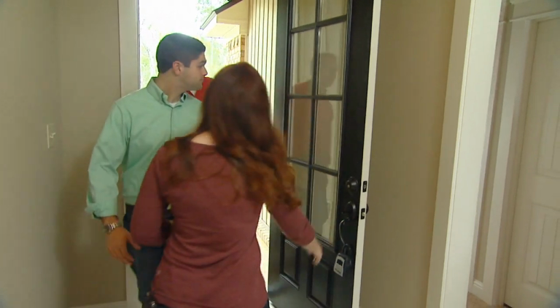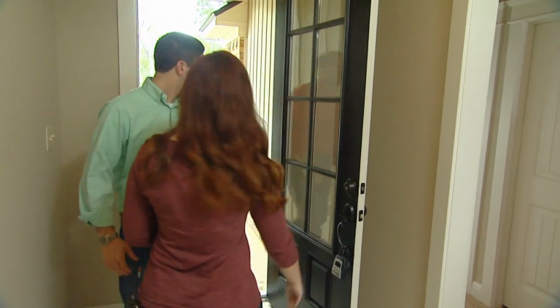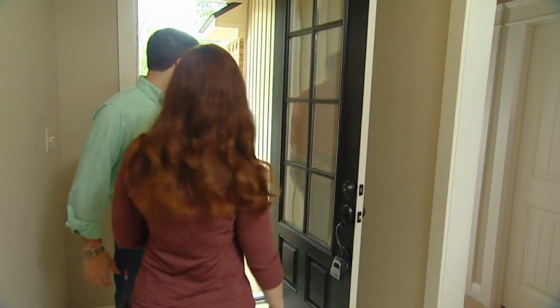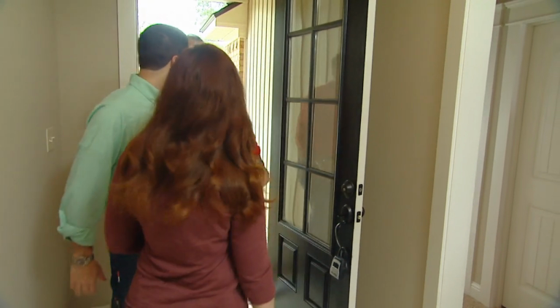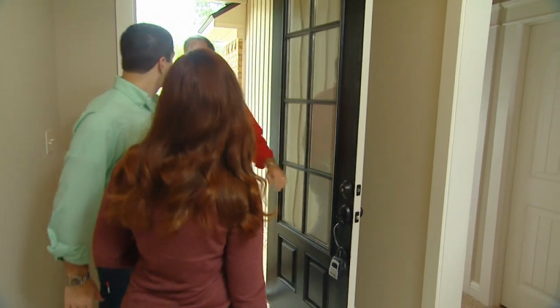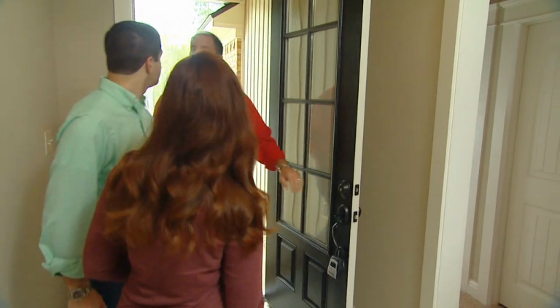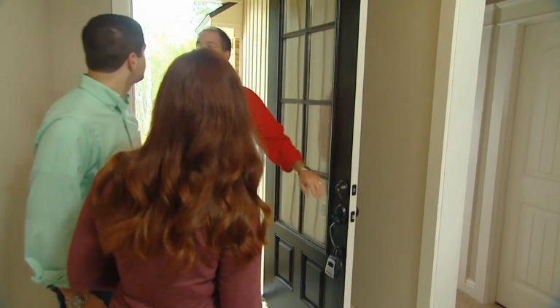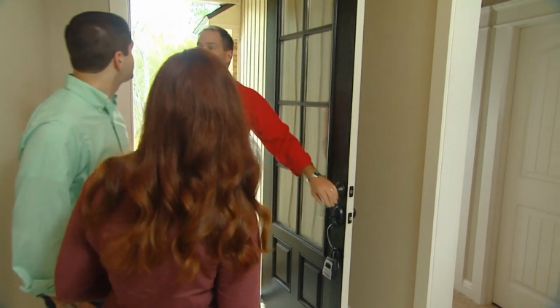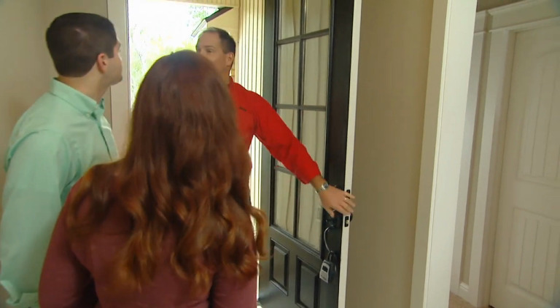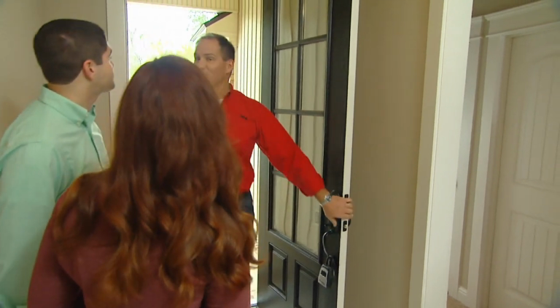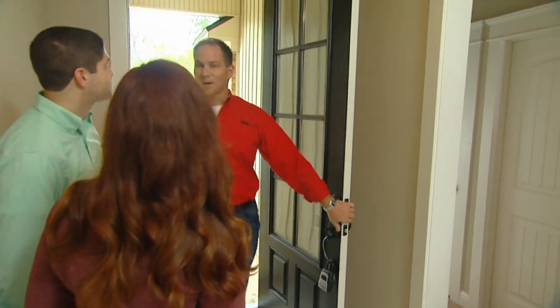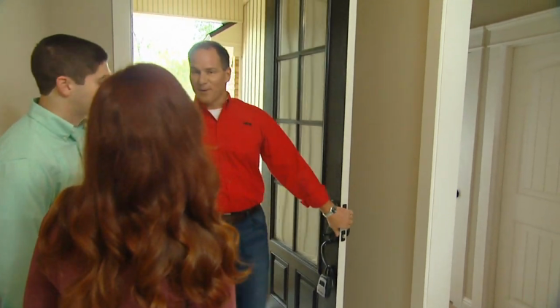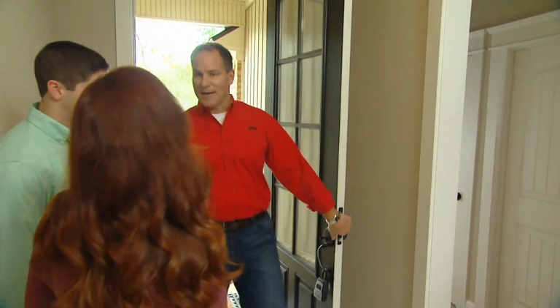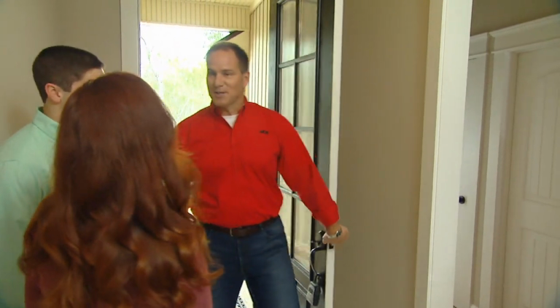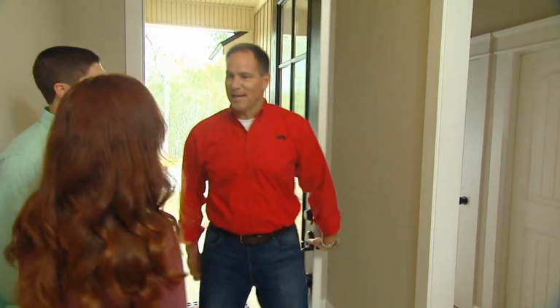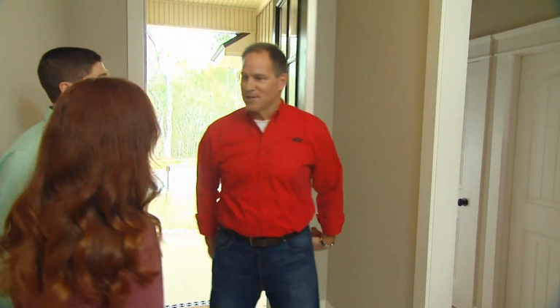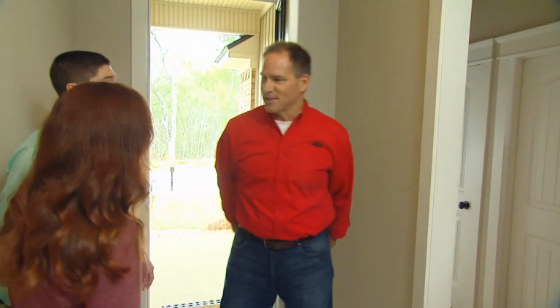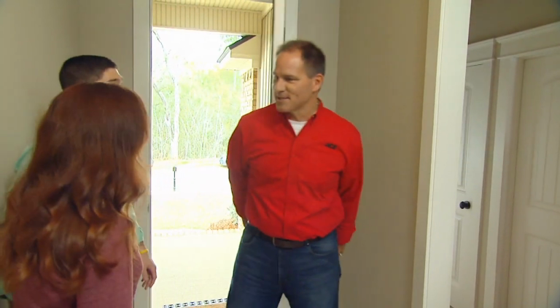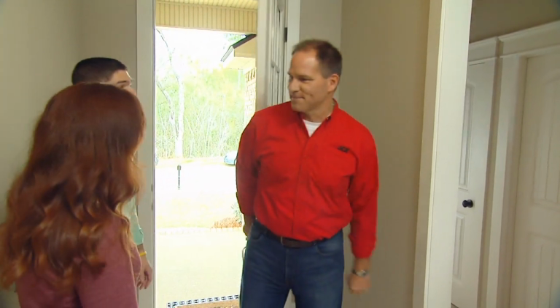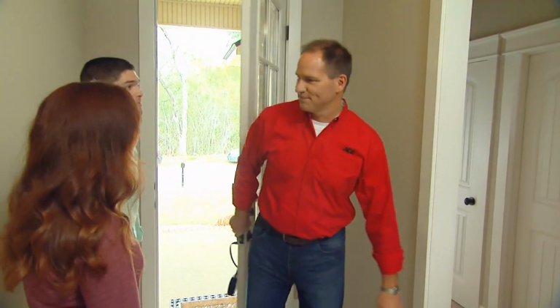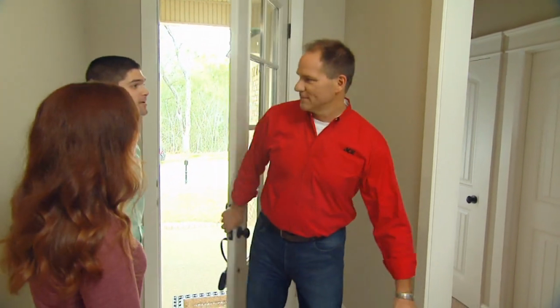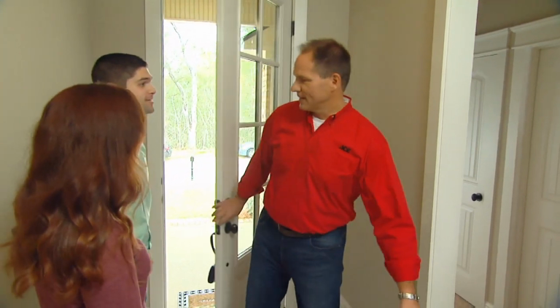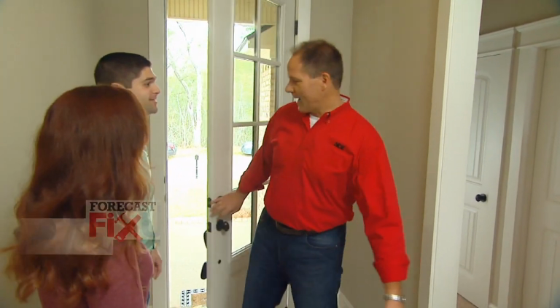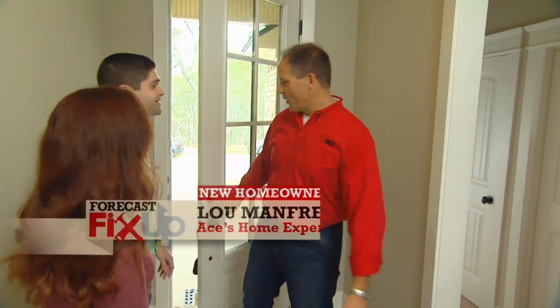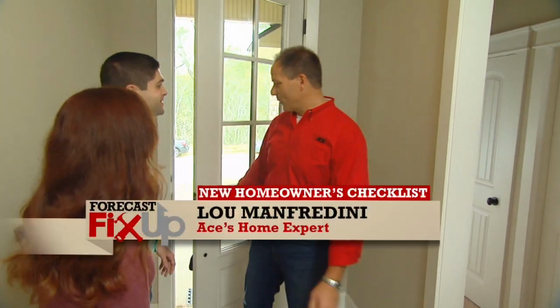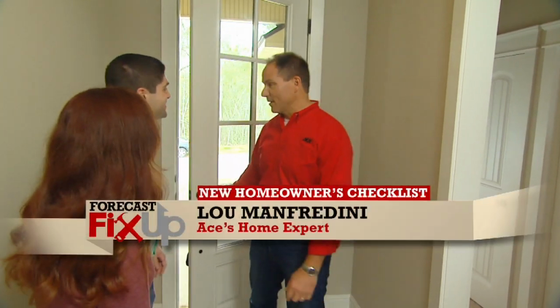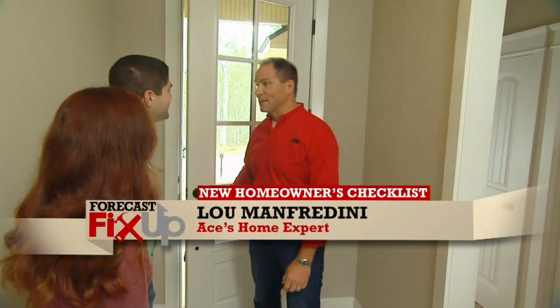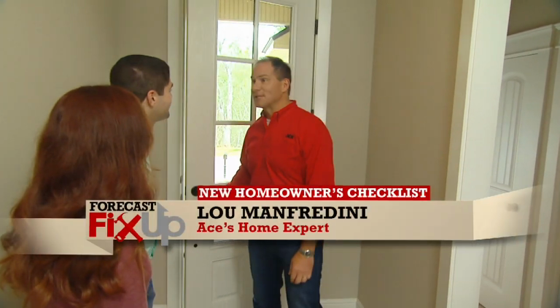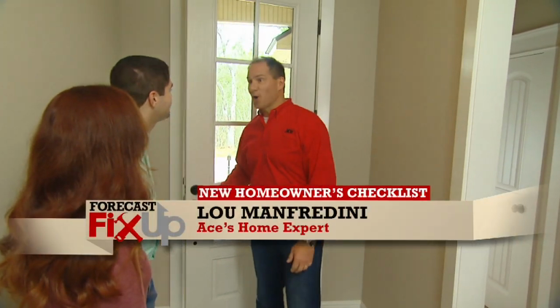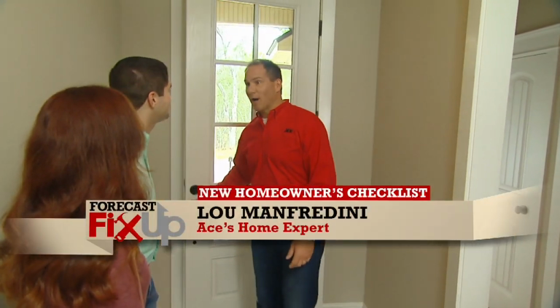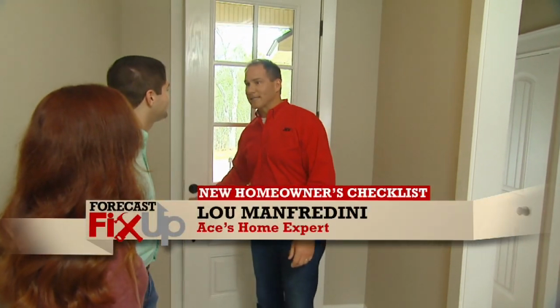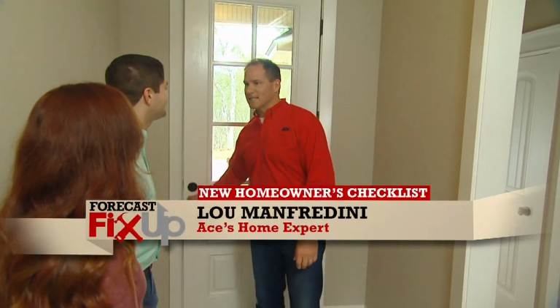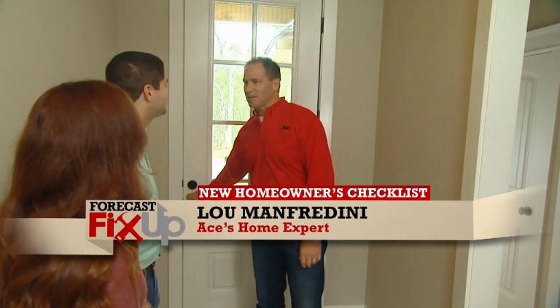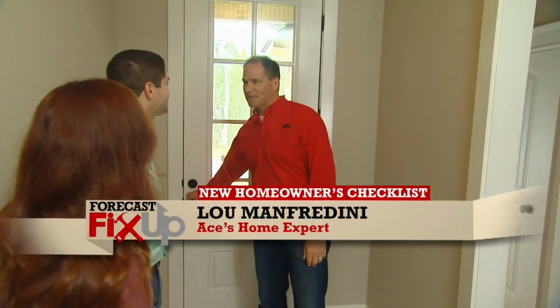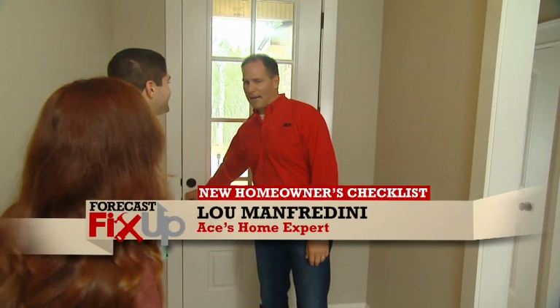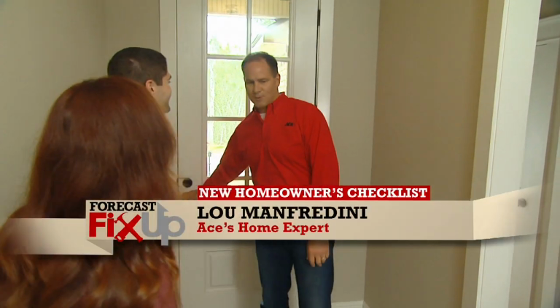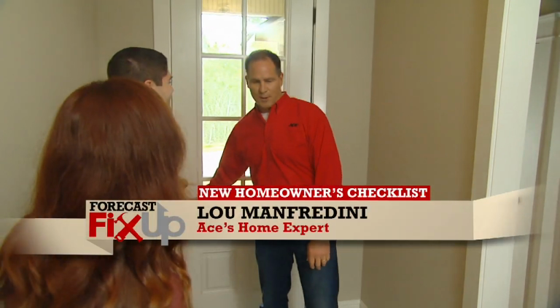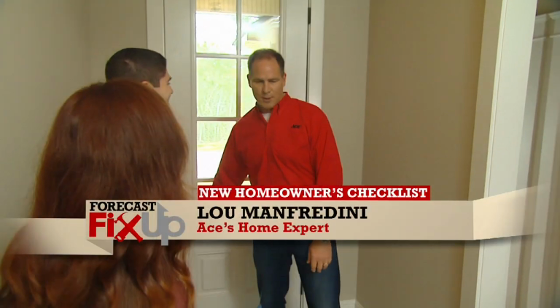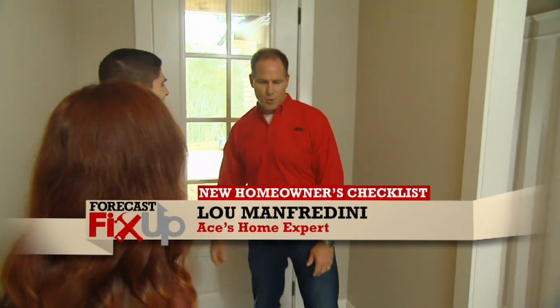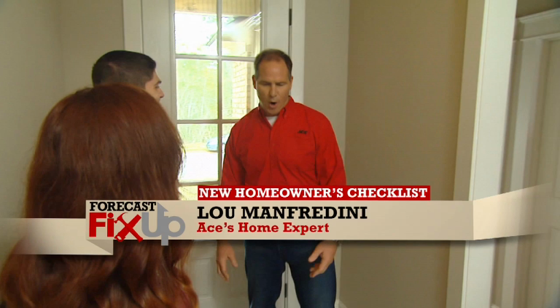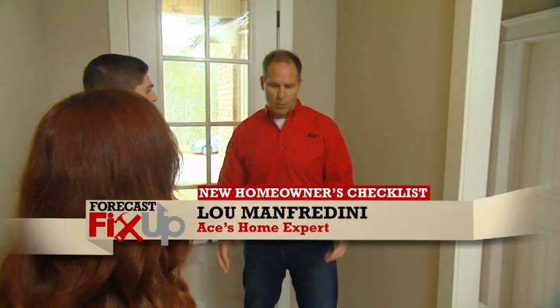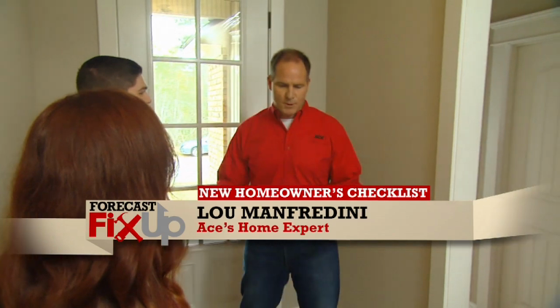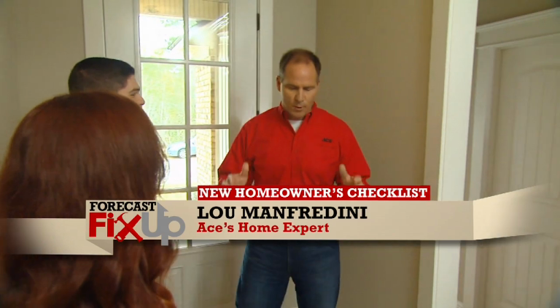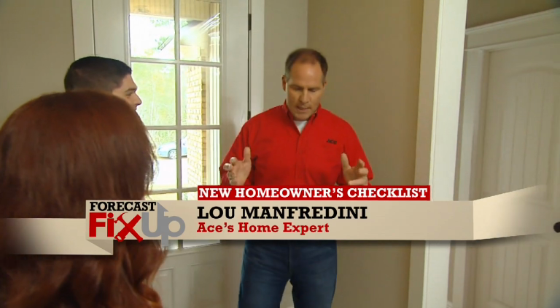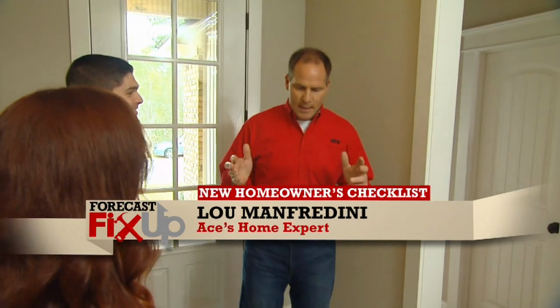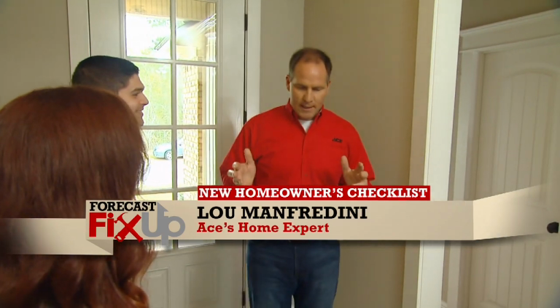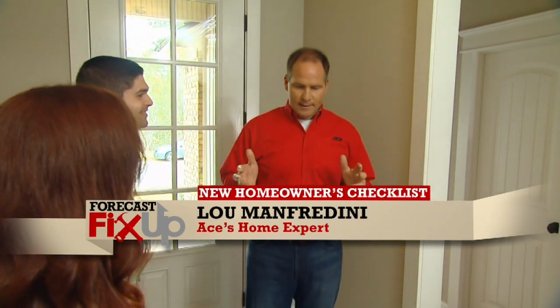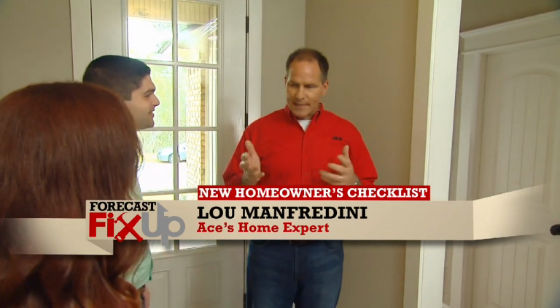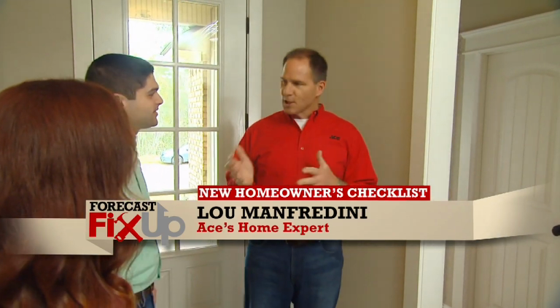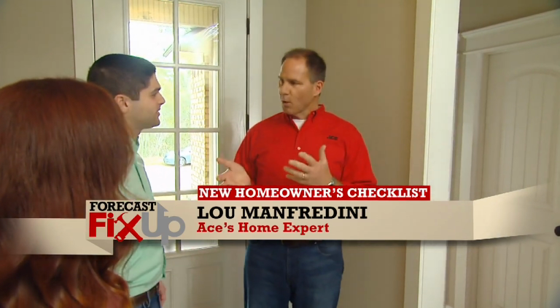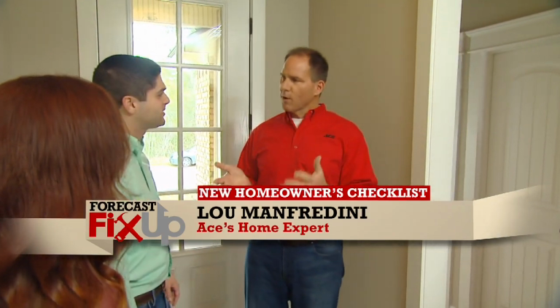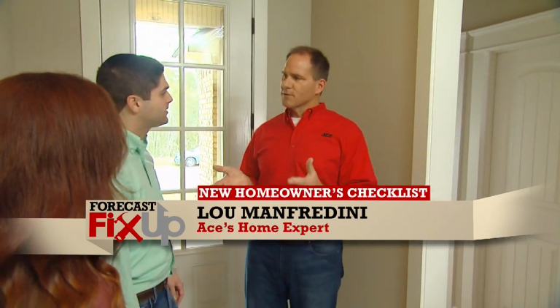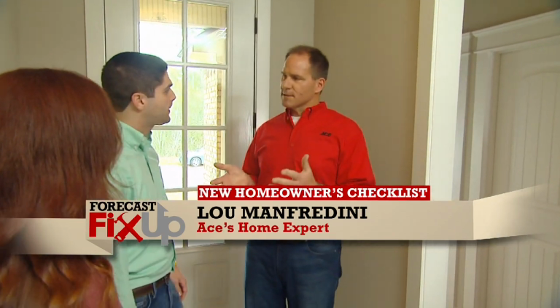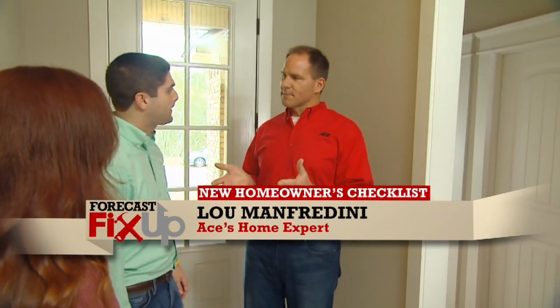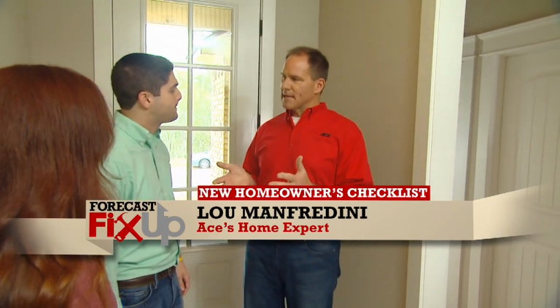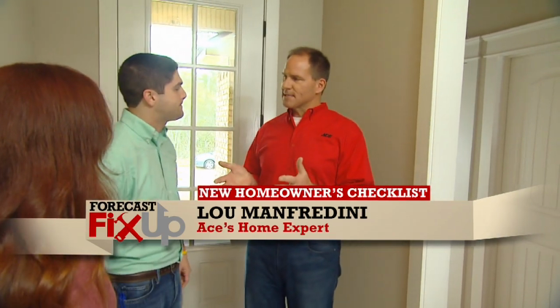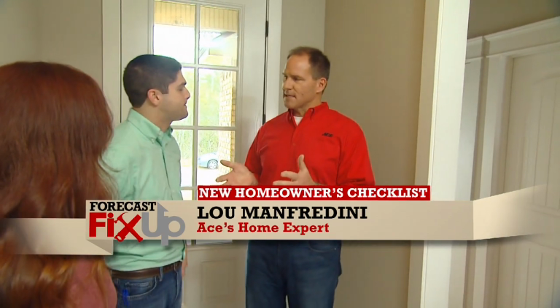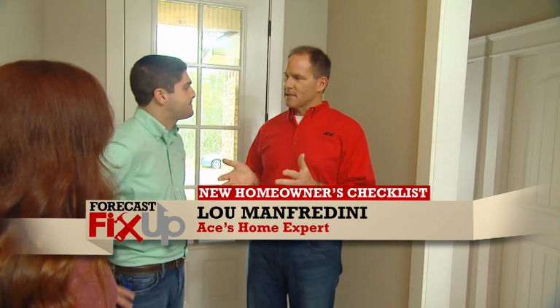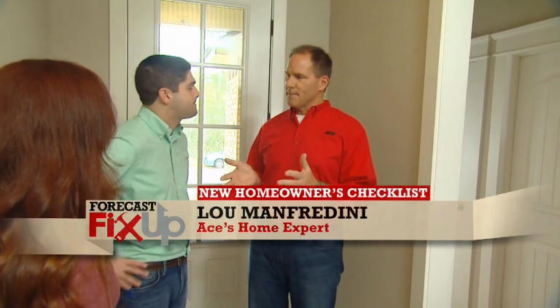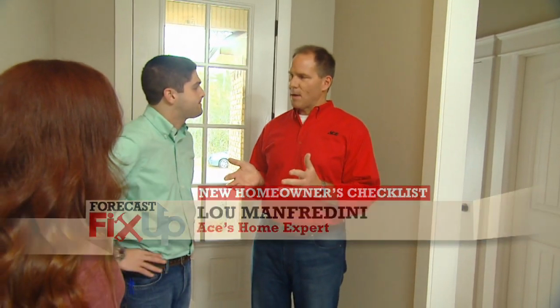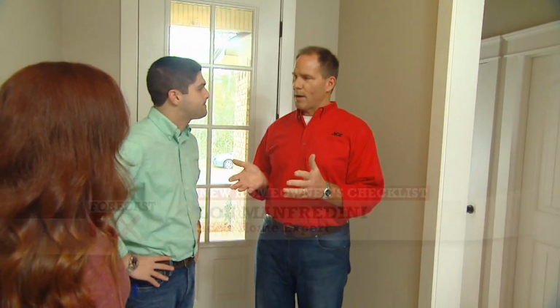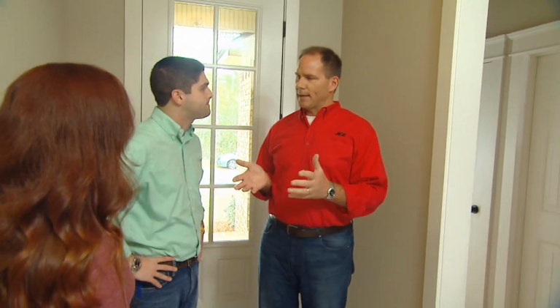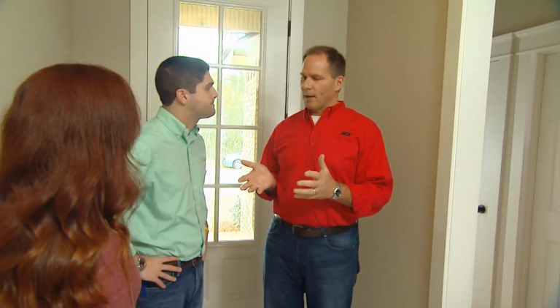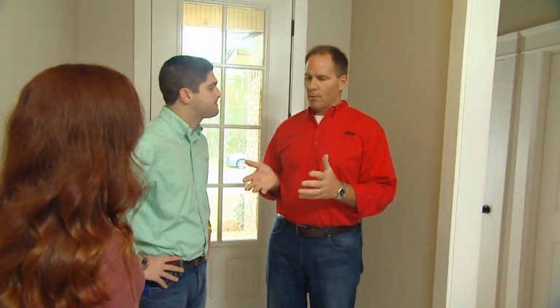You have a lovely home. Congratulations. I know it can be daunting sometimes with a new home, so let's go over some things that you may want to know.